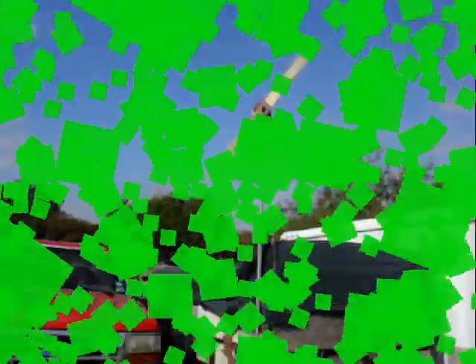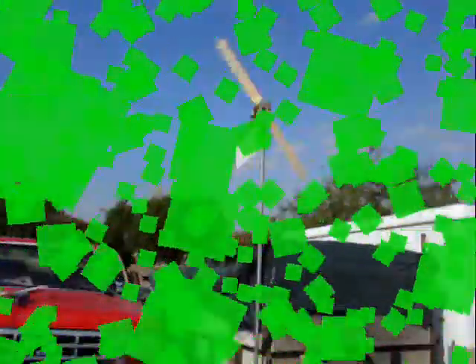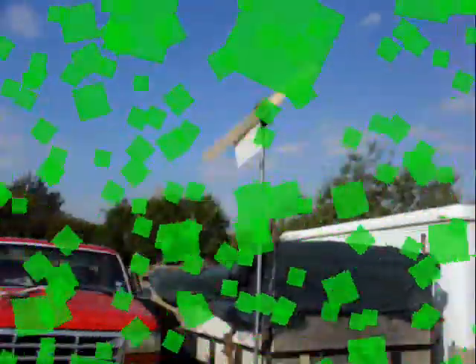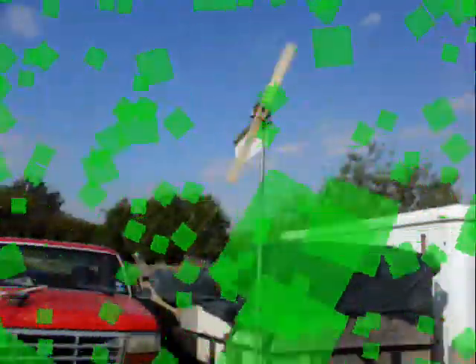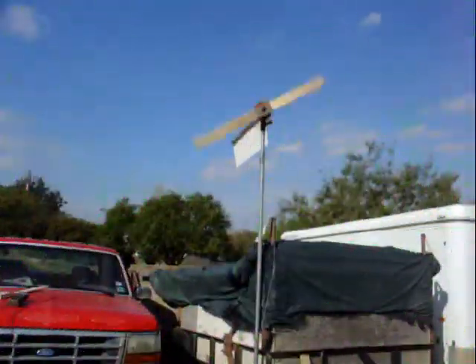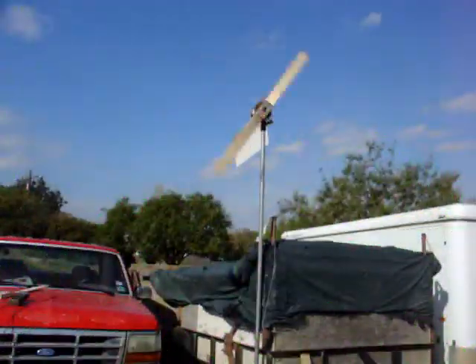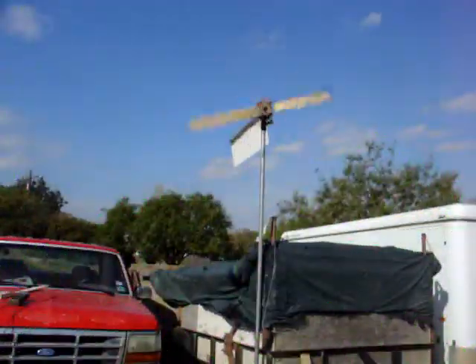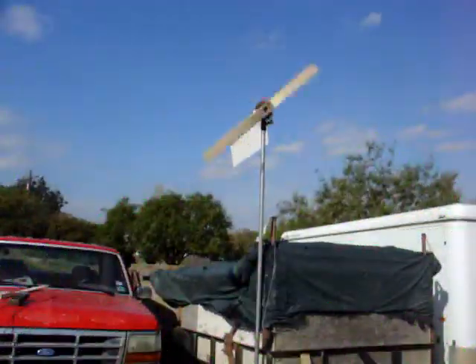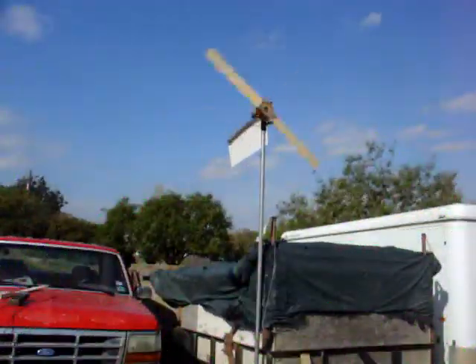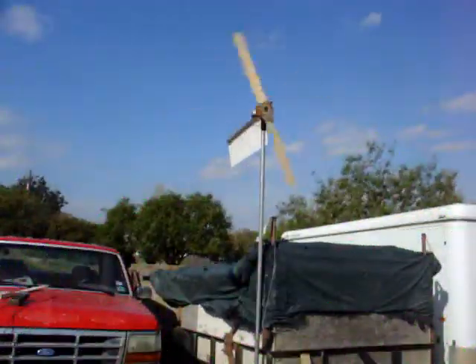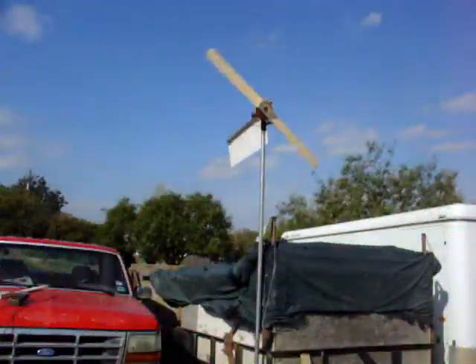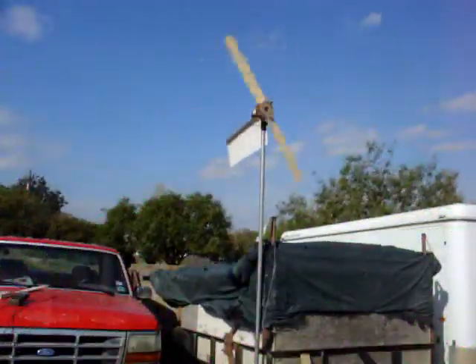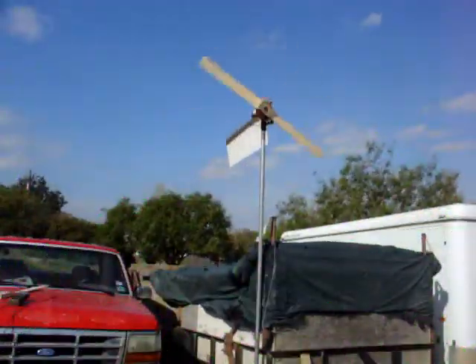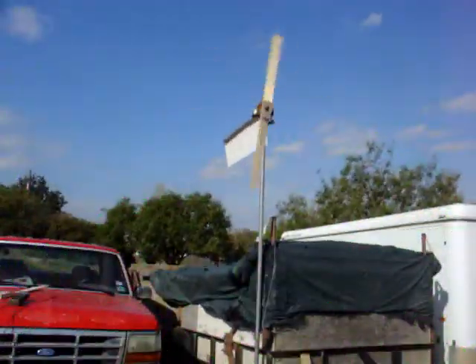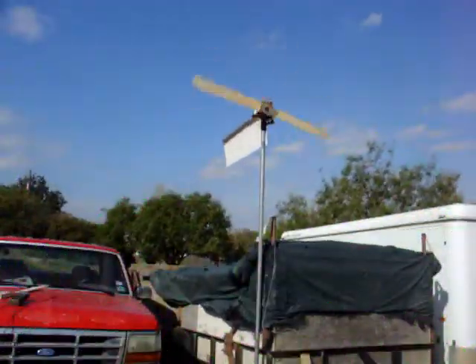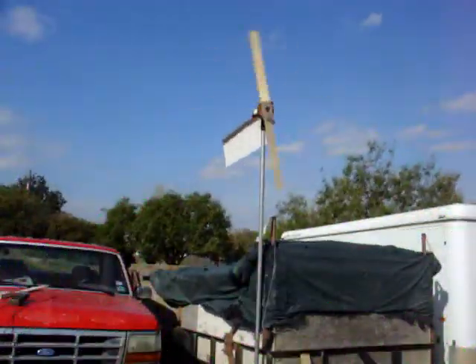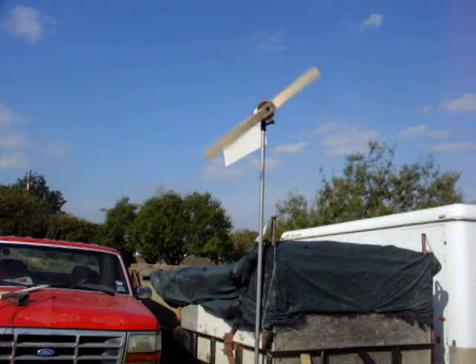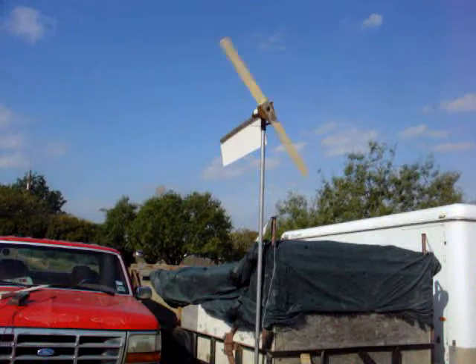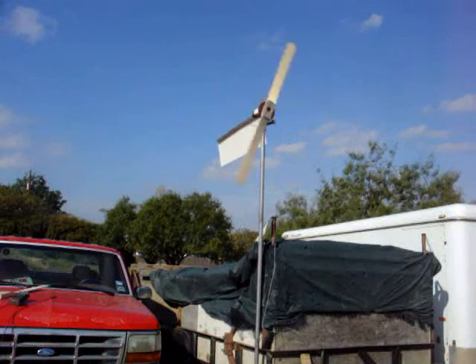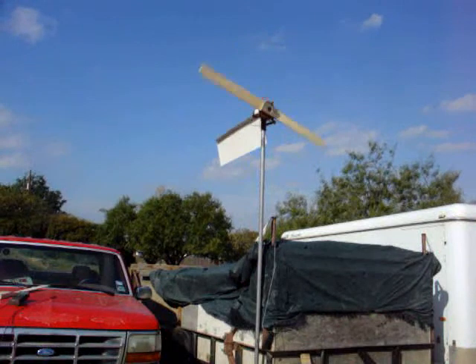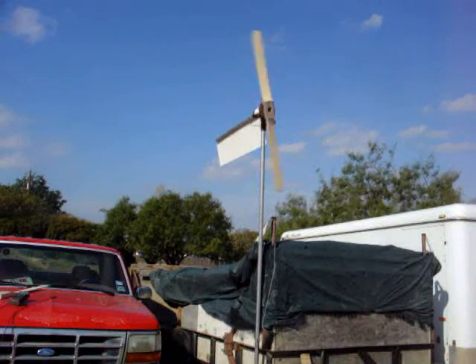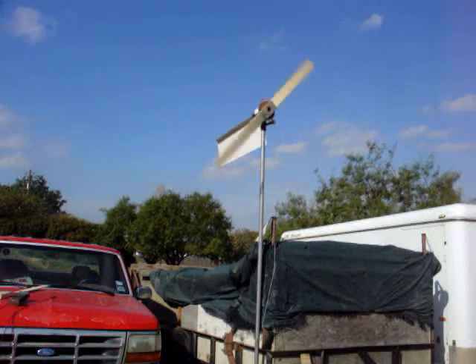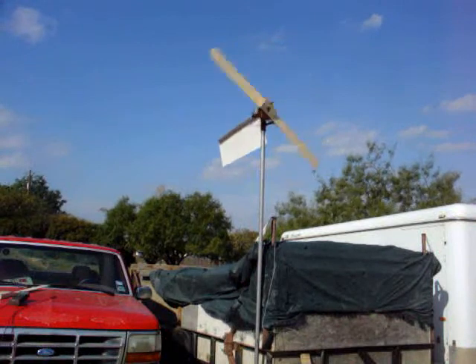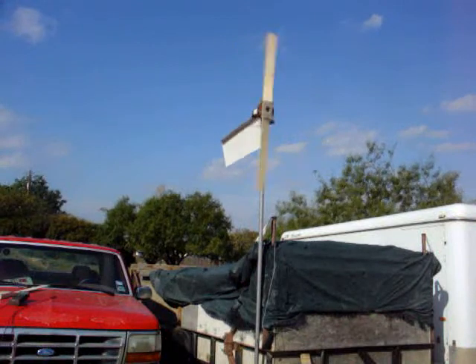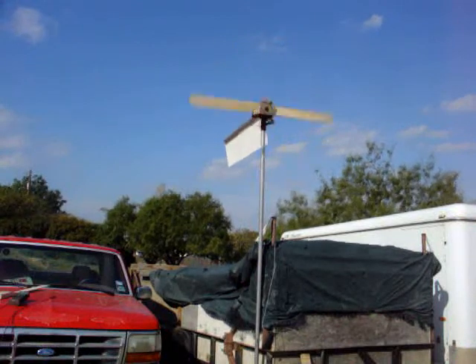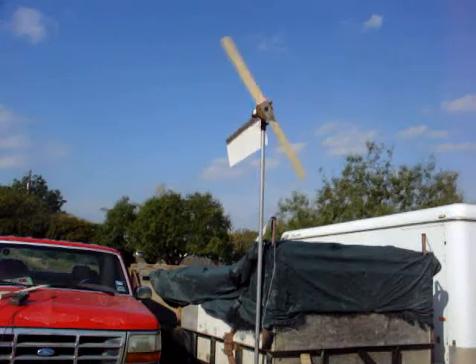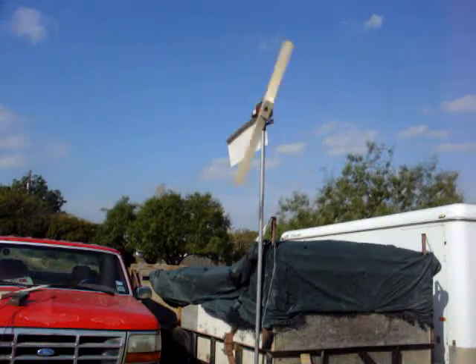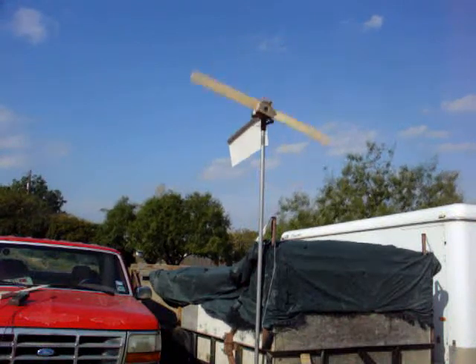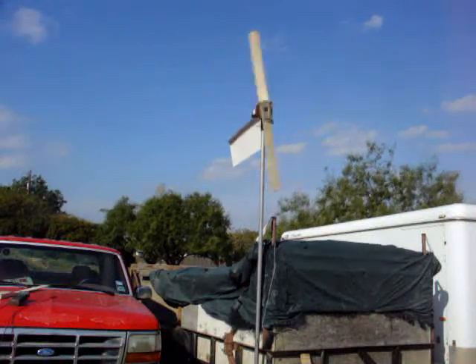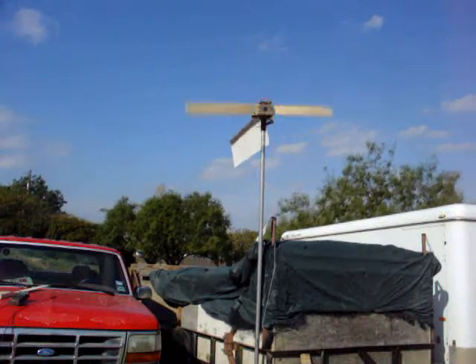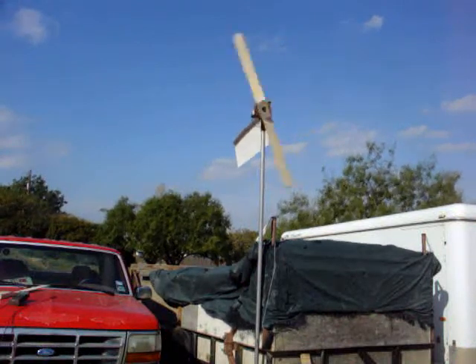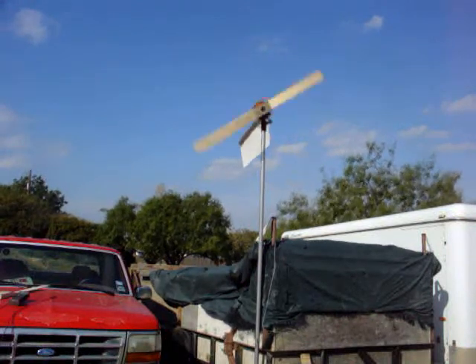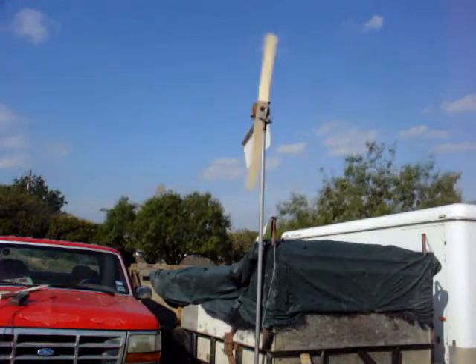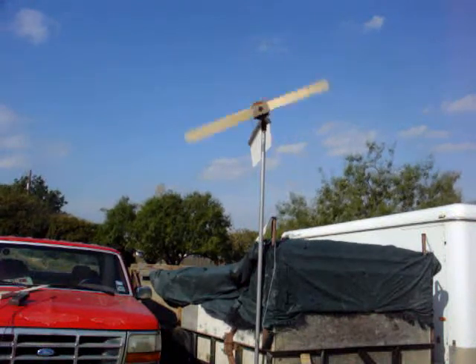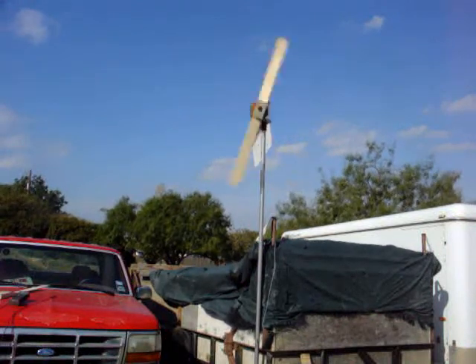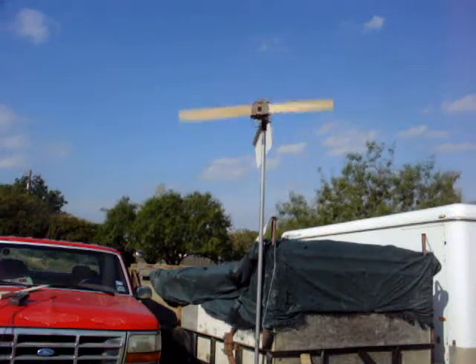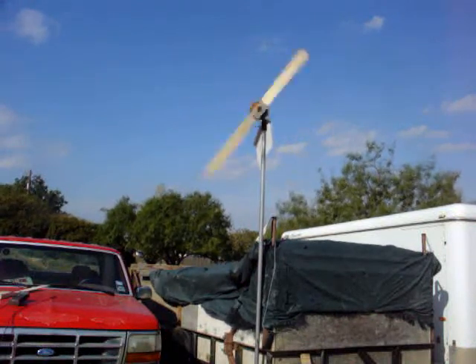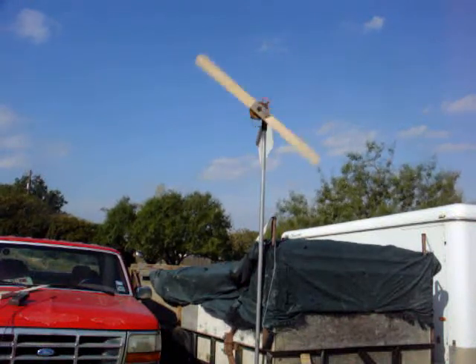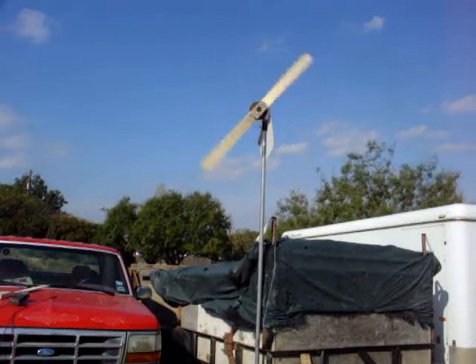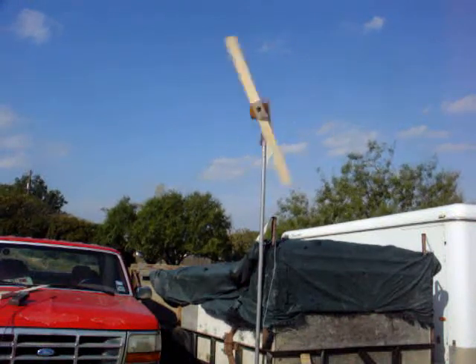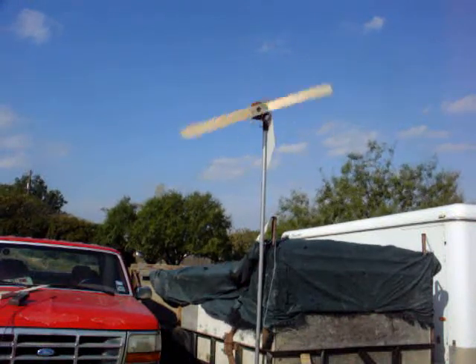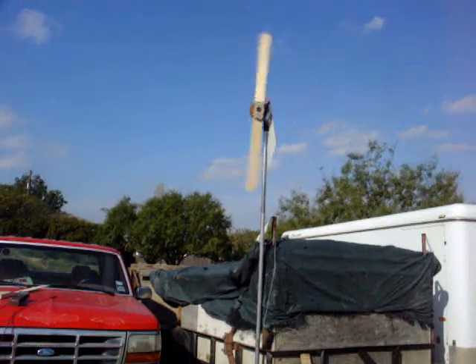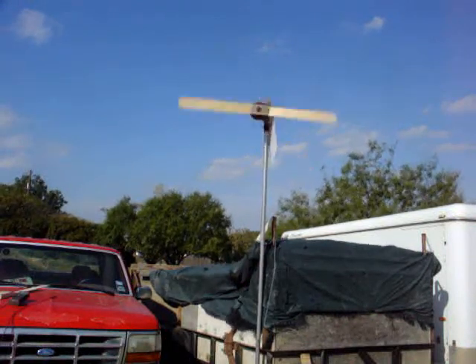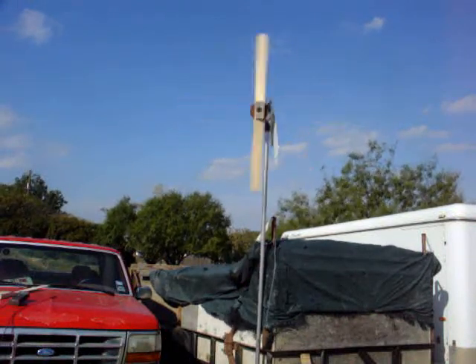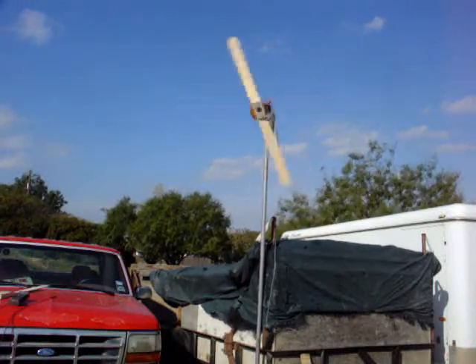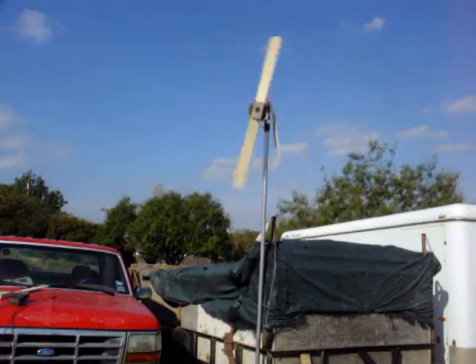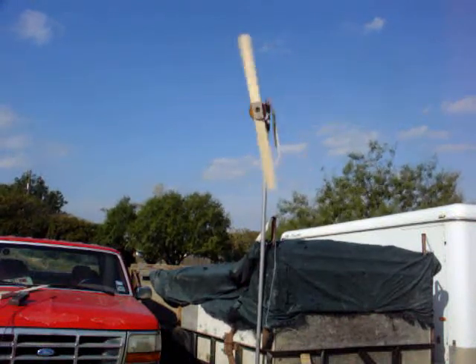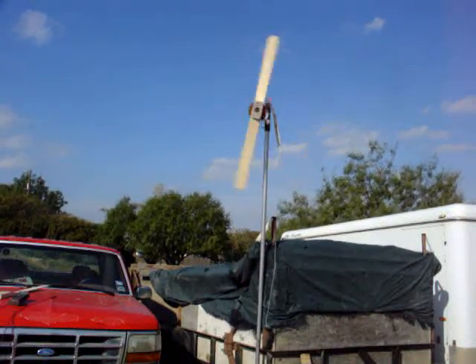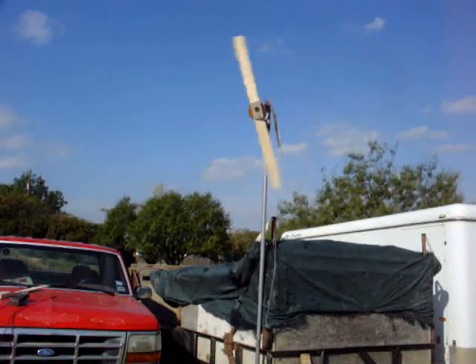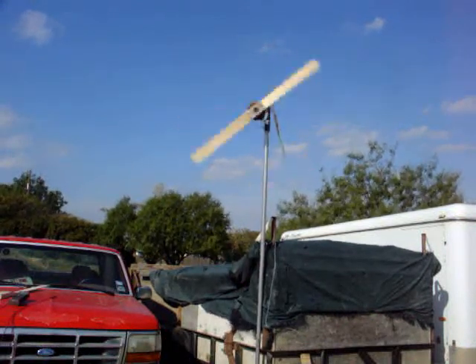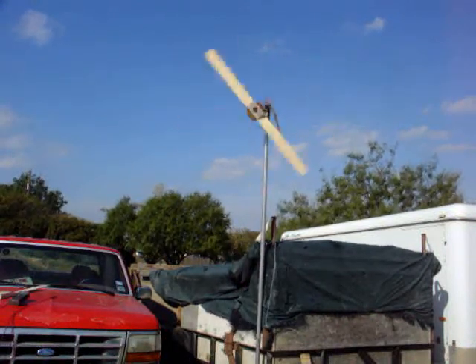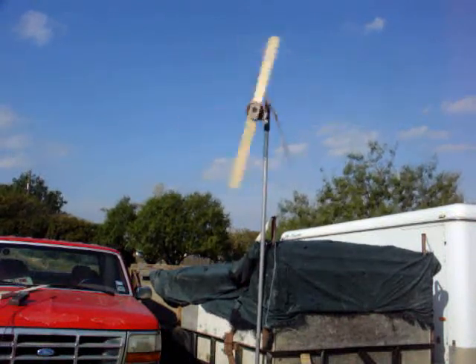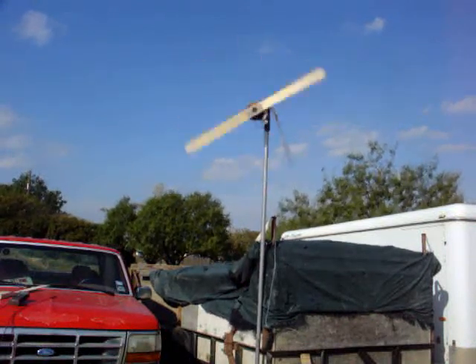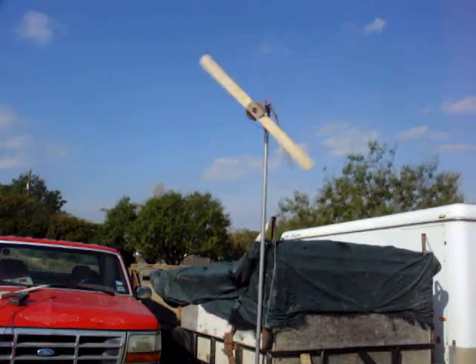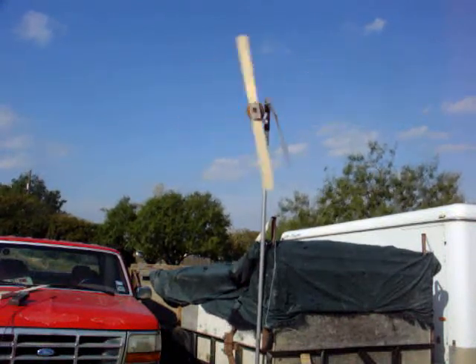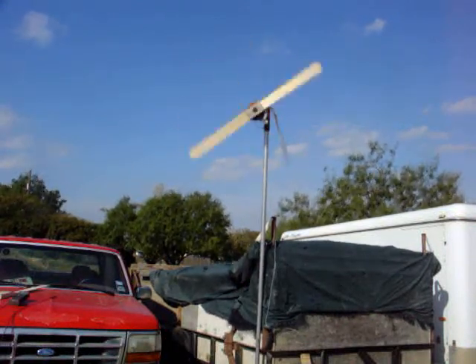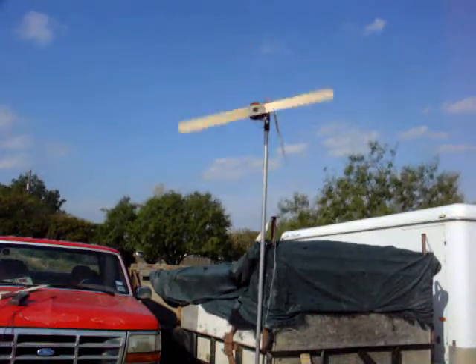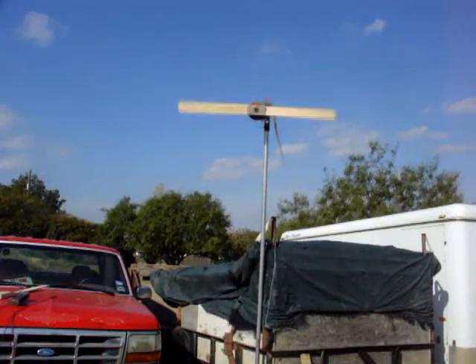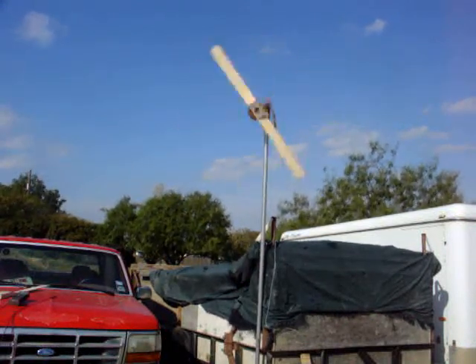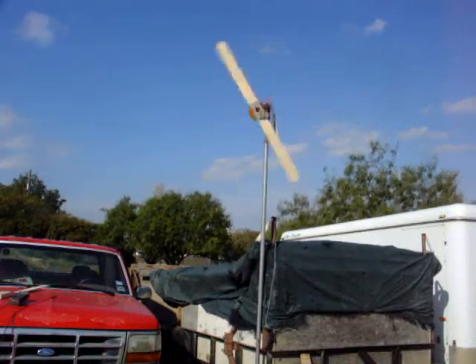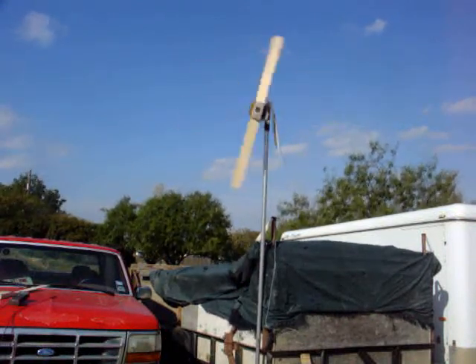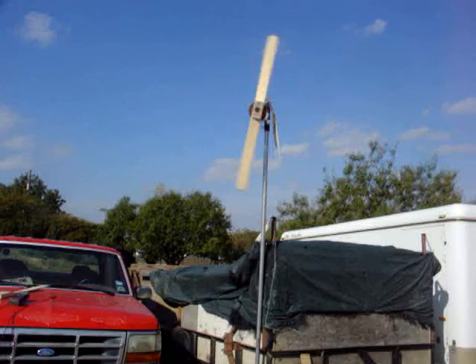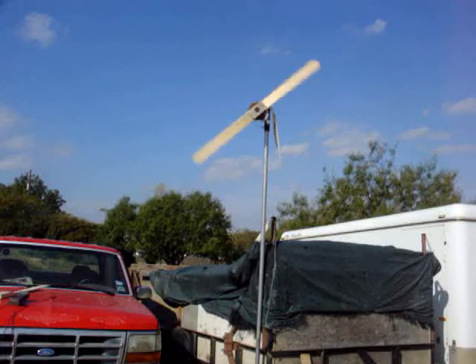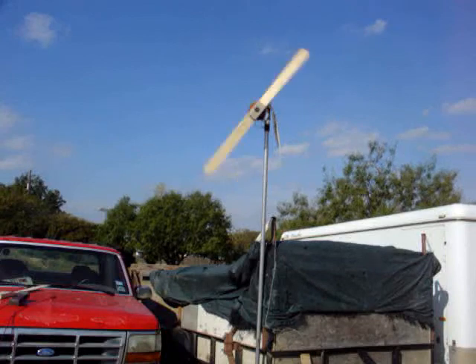Hello, I'm Scott Brown with Green Wind and Other Home Energies. We're looking at about 13 miles an hour.